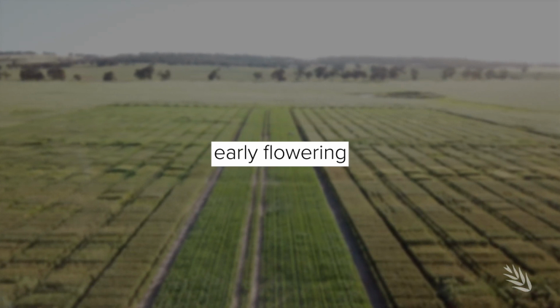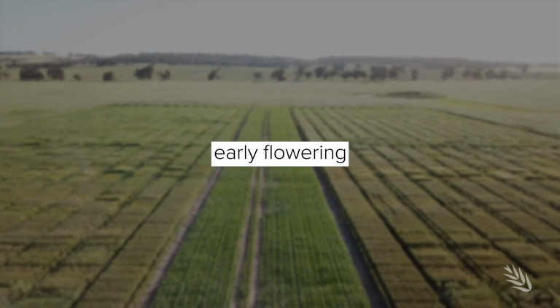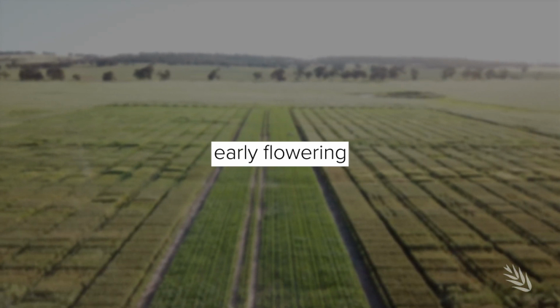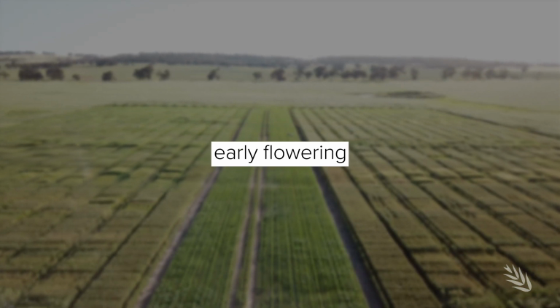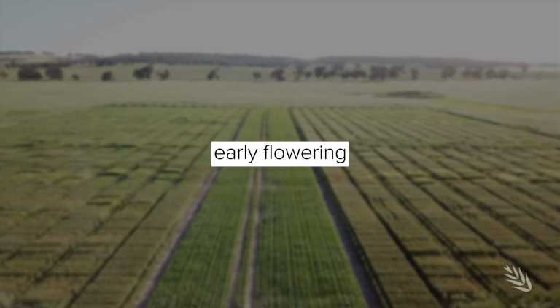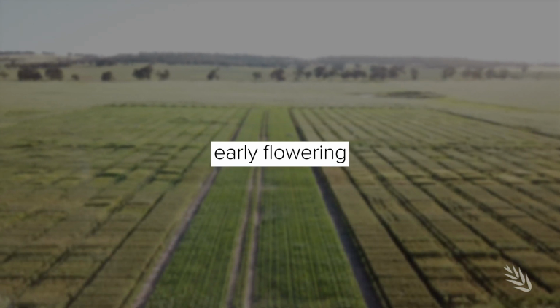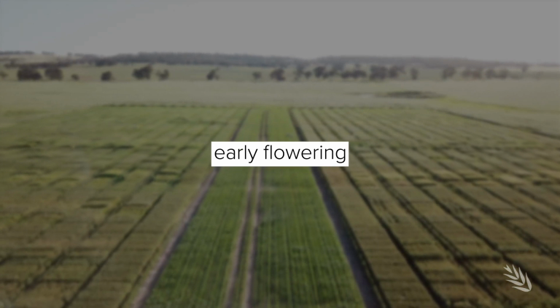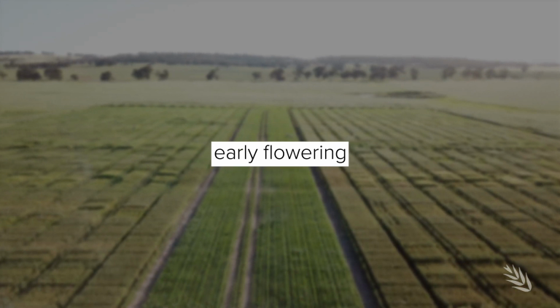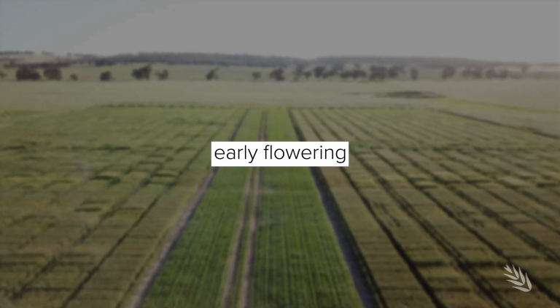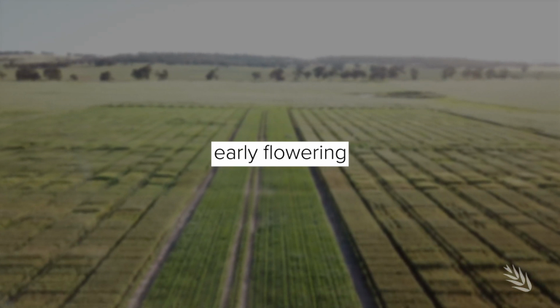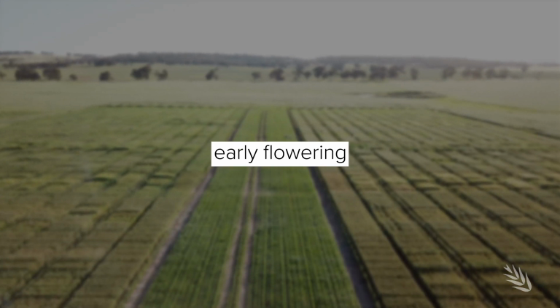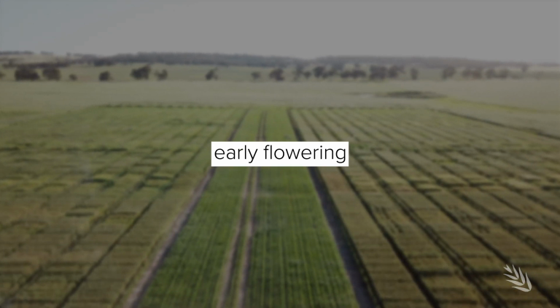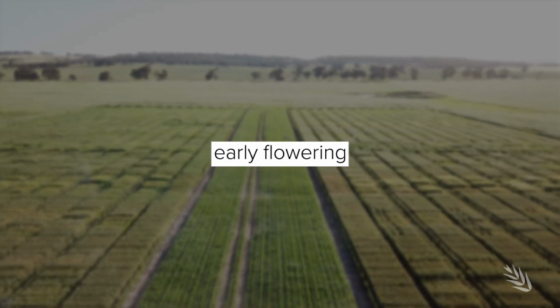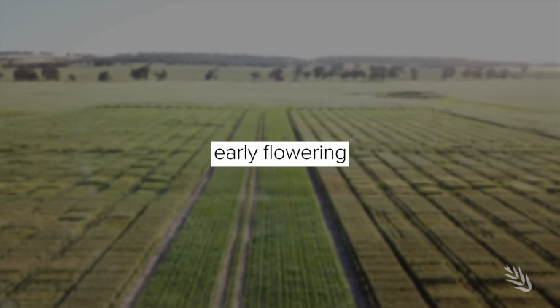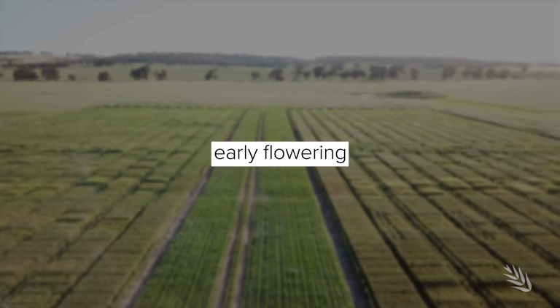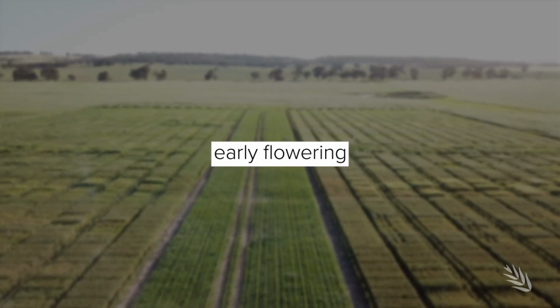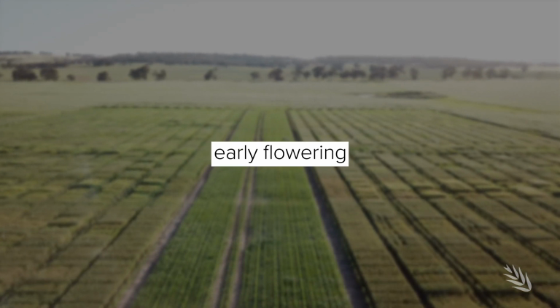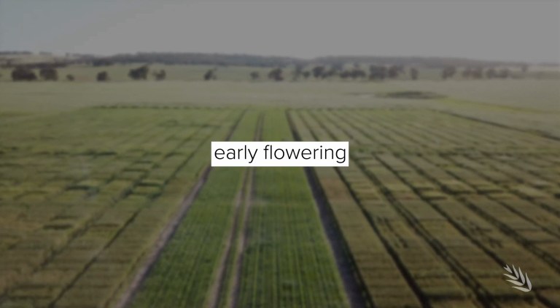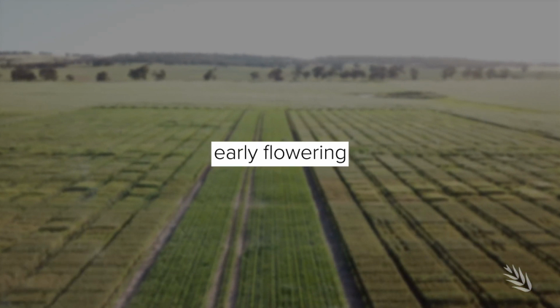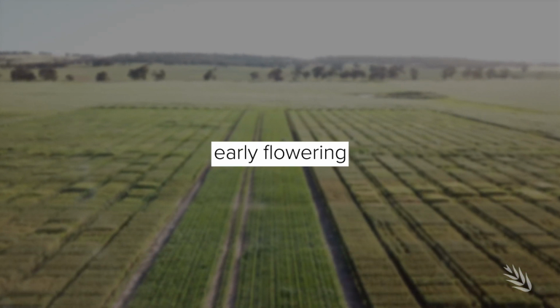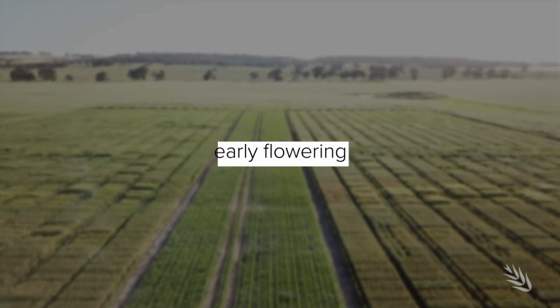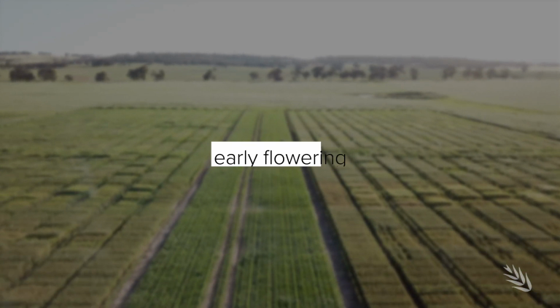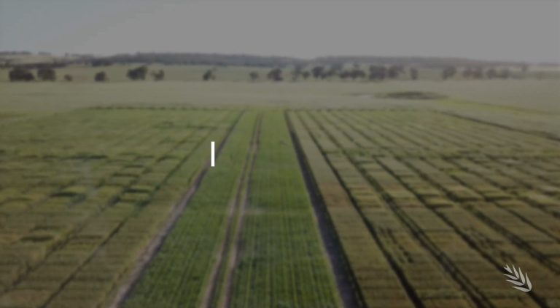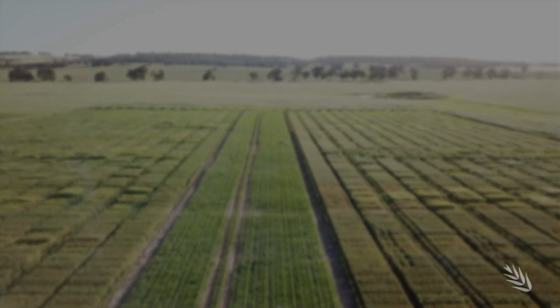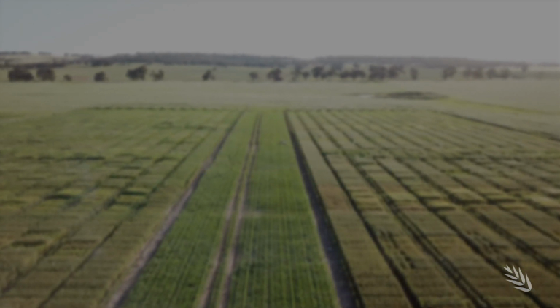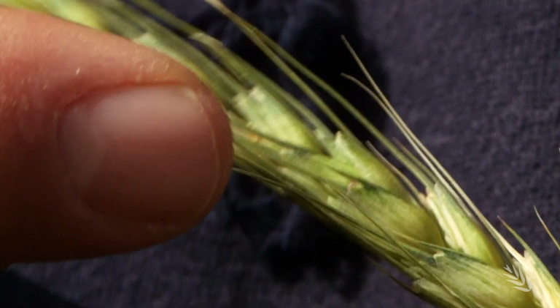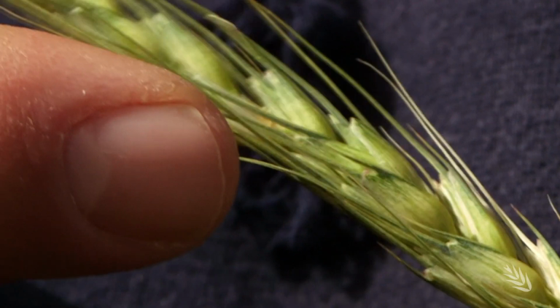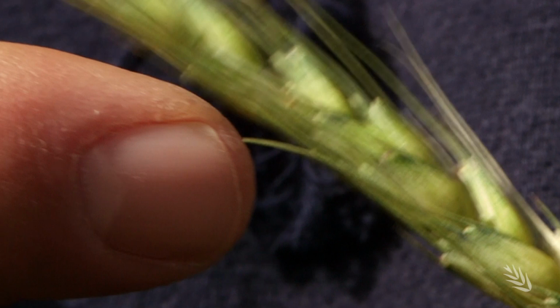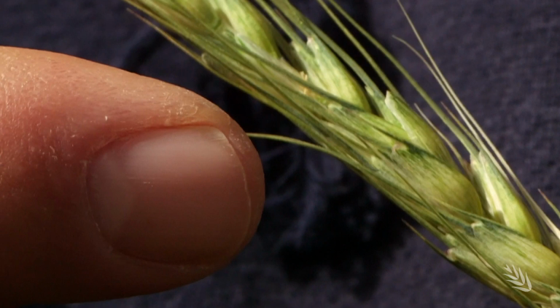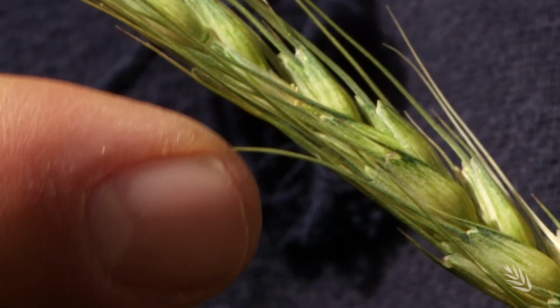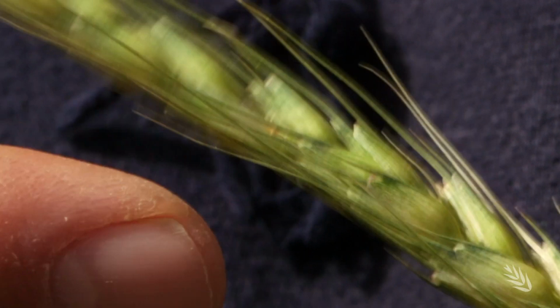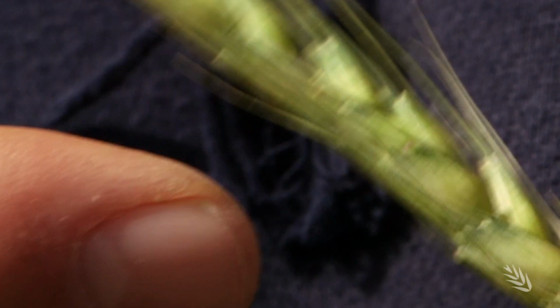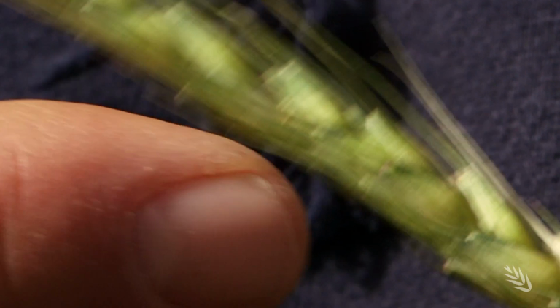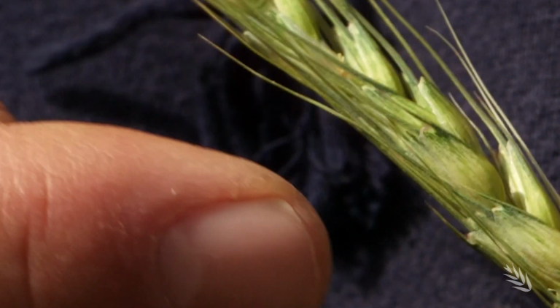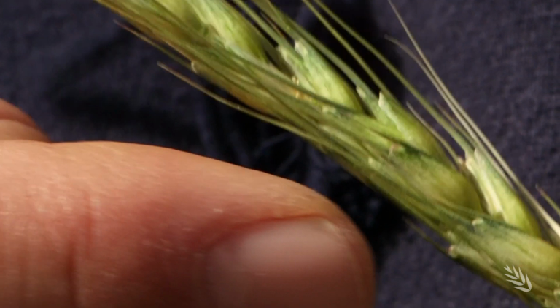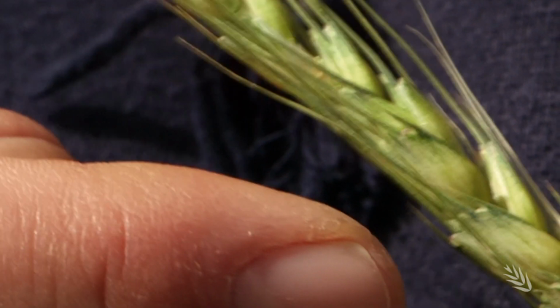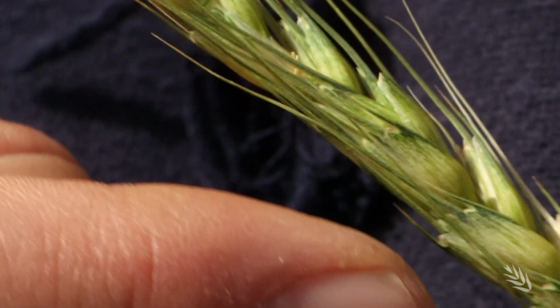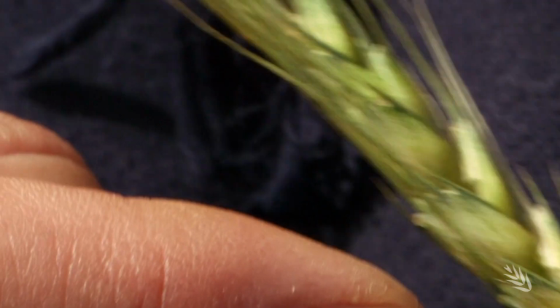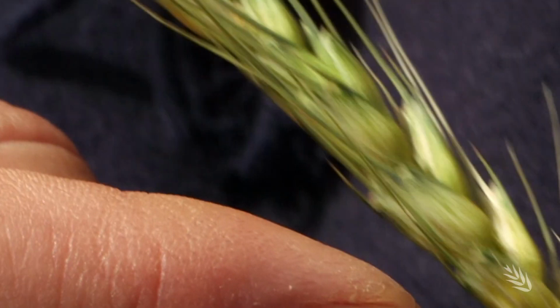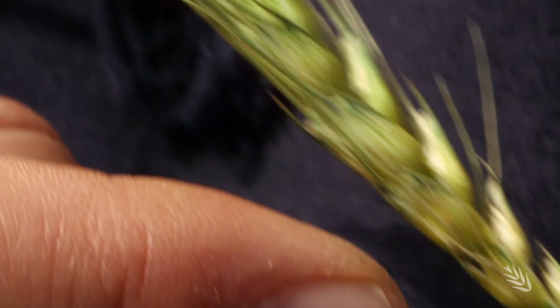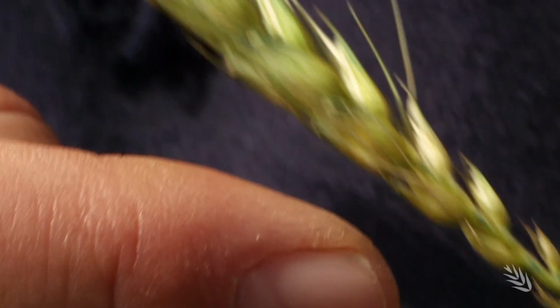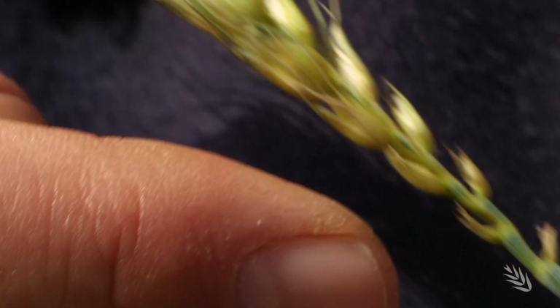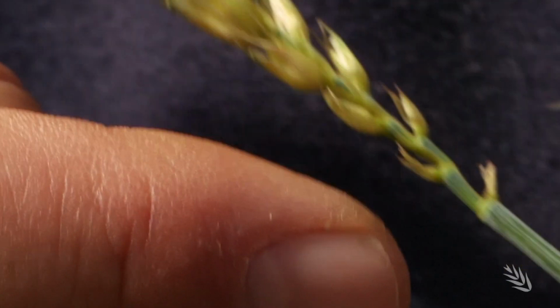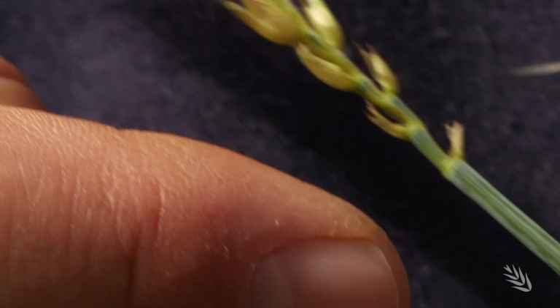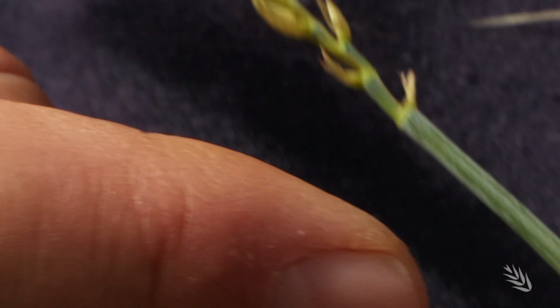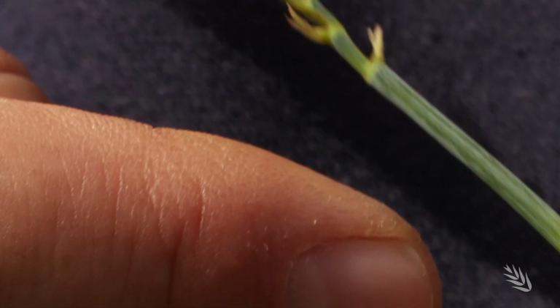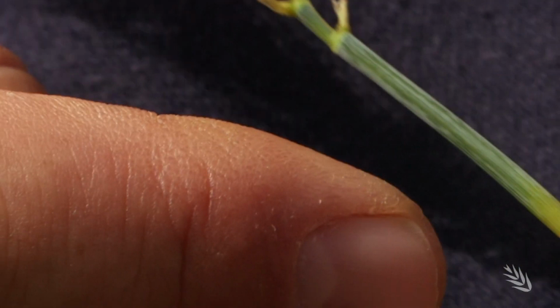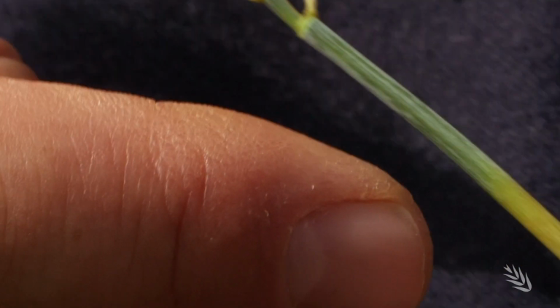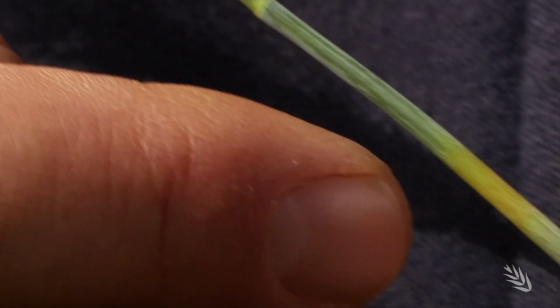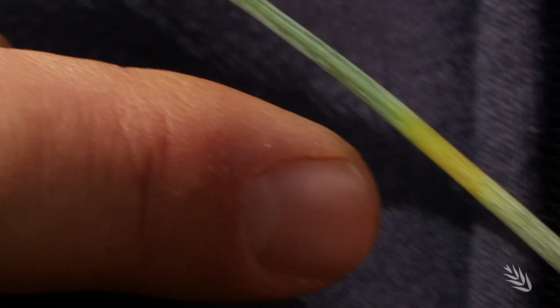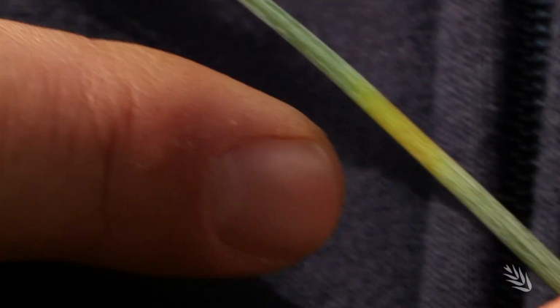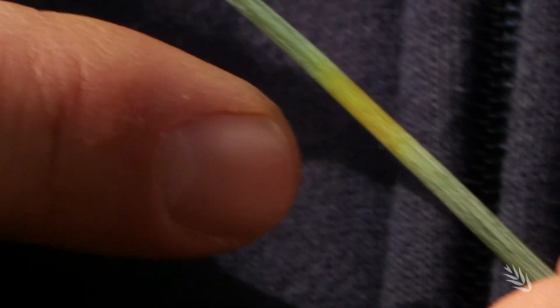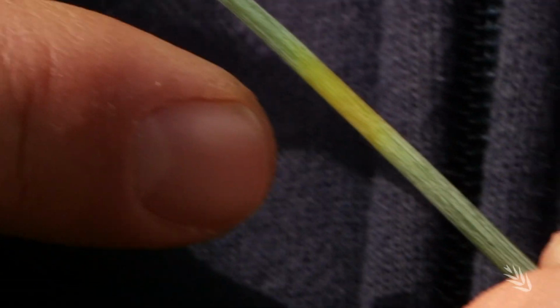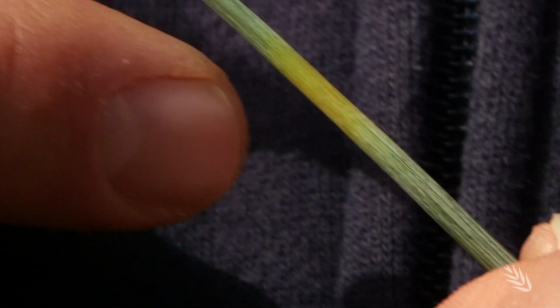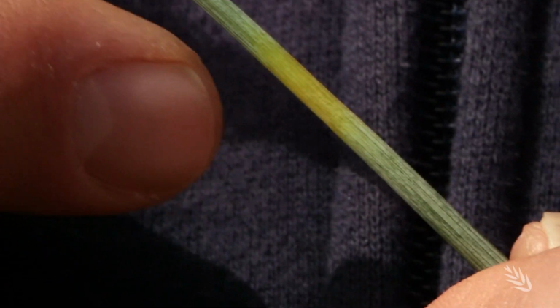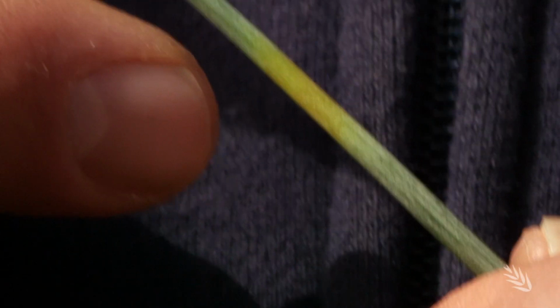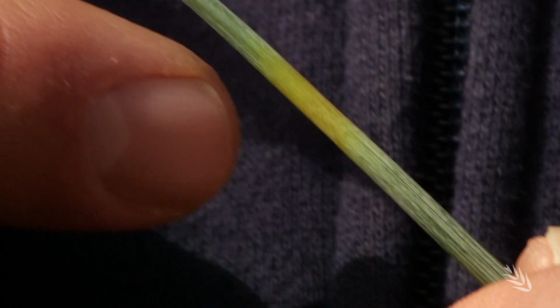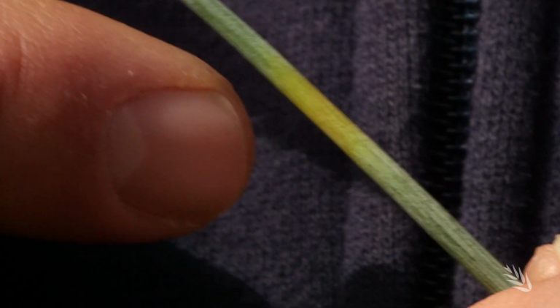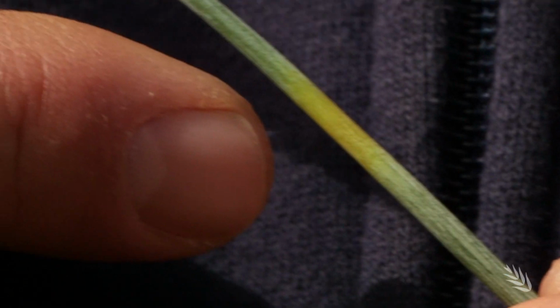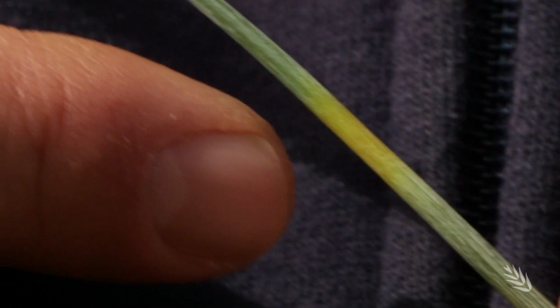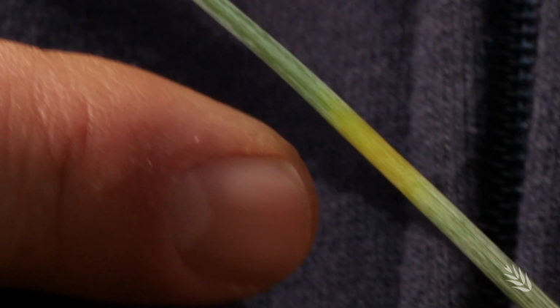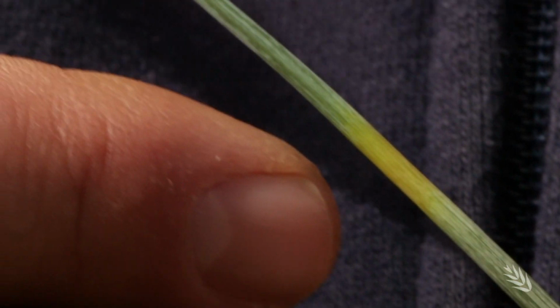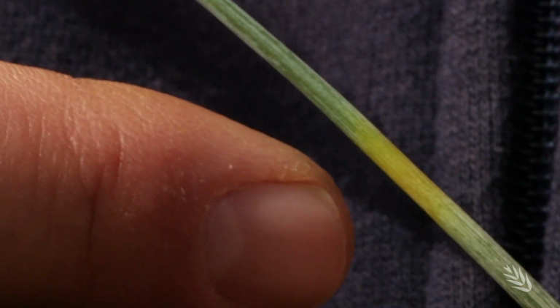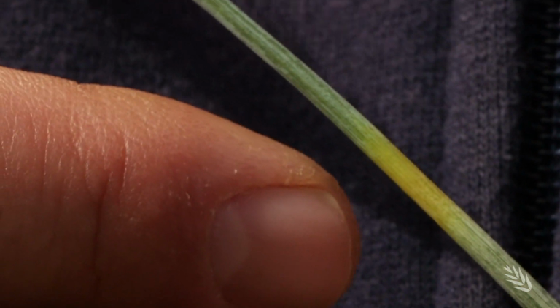Later on as we get through to head emergence and early flowering we can quite often see stem damage — damage to the actual stem.